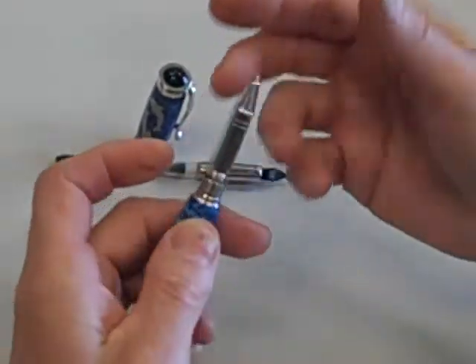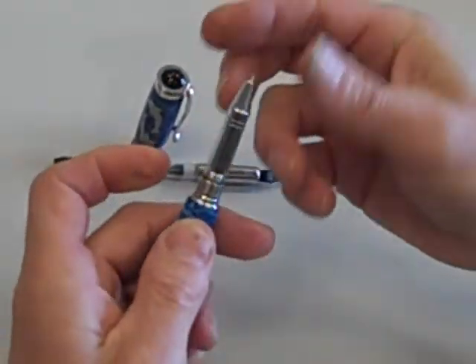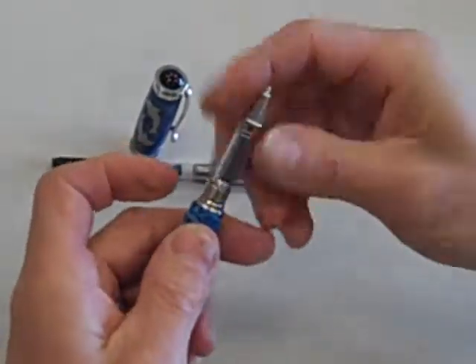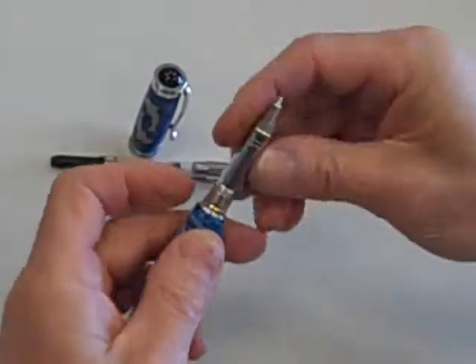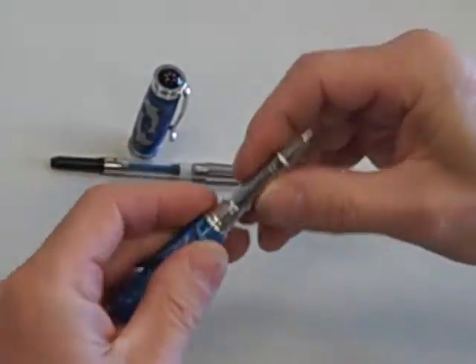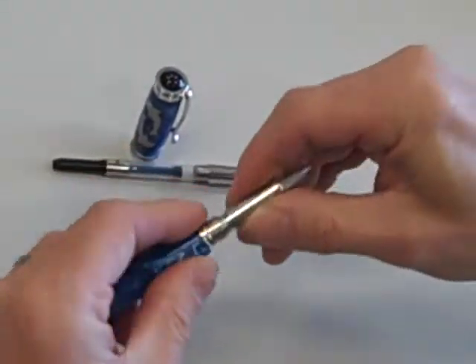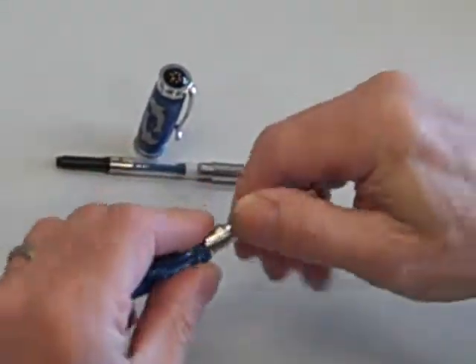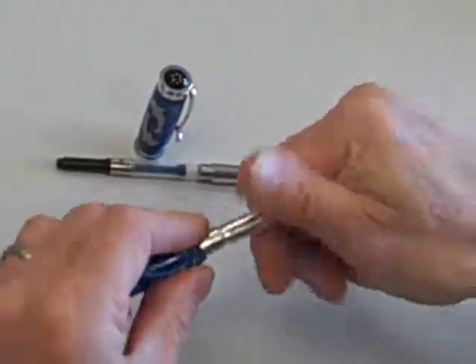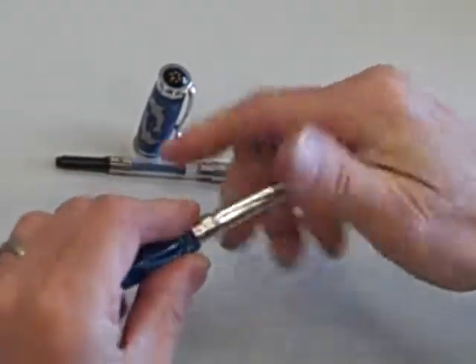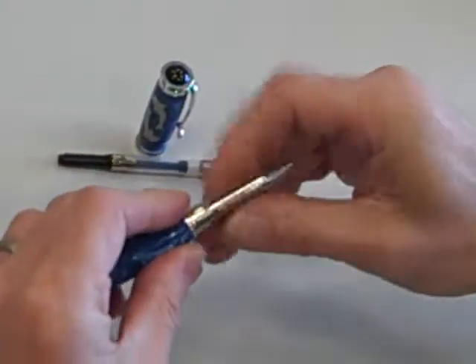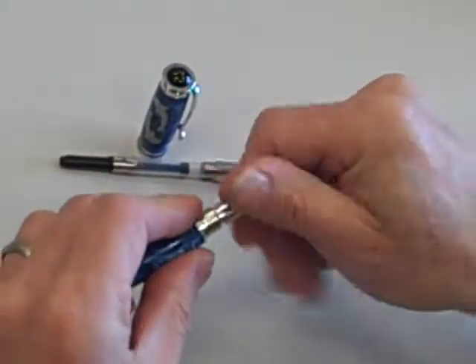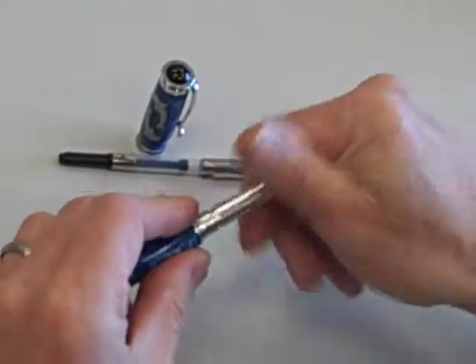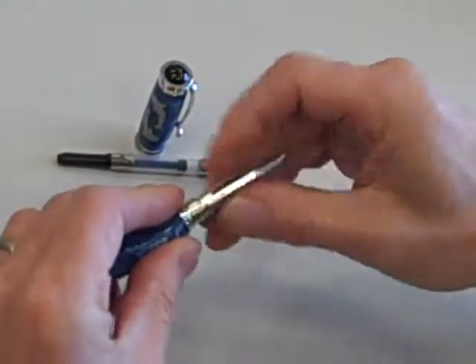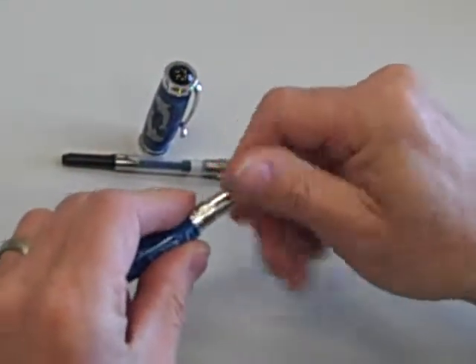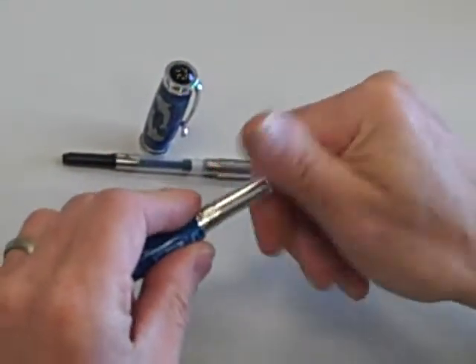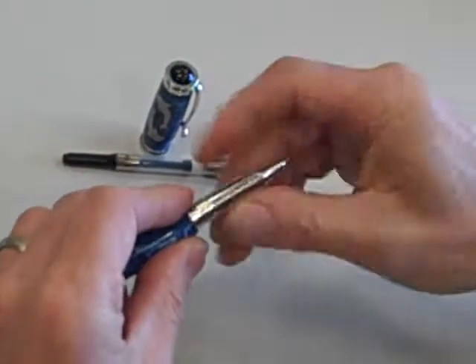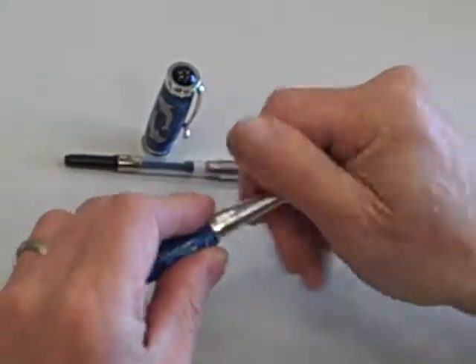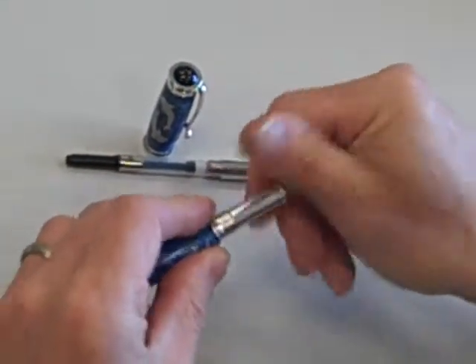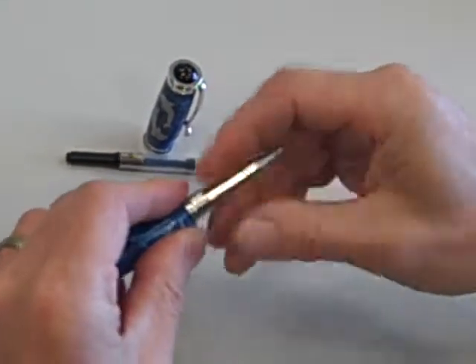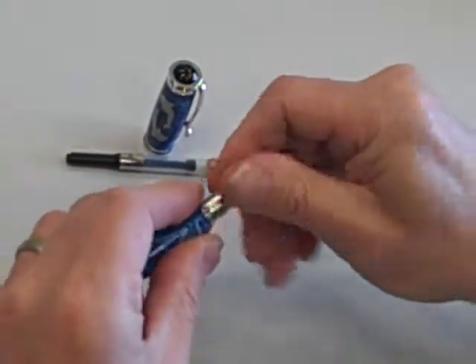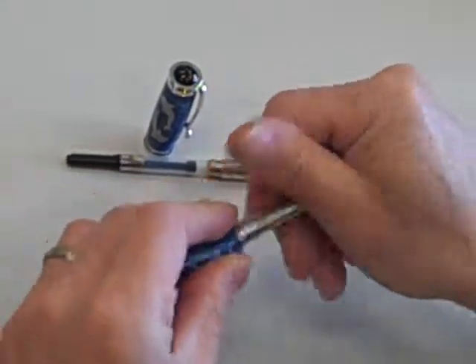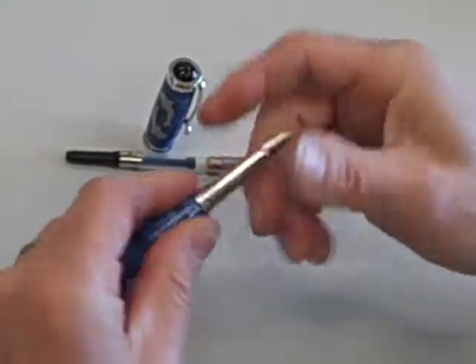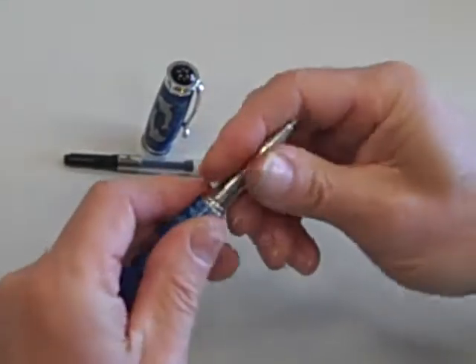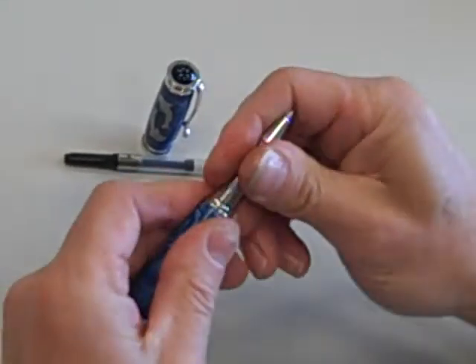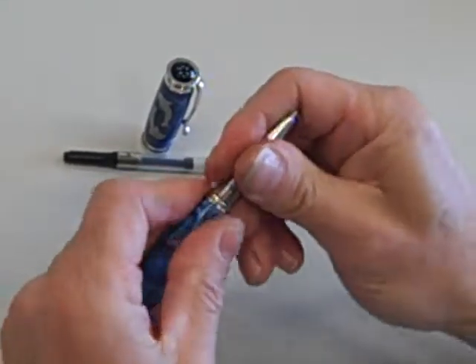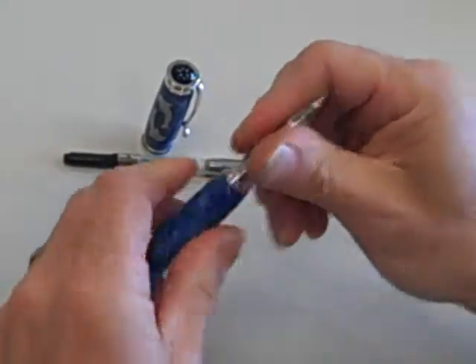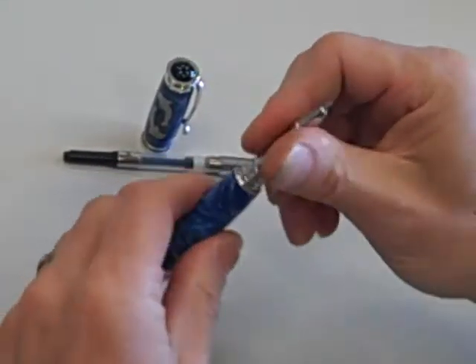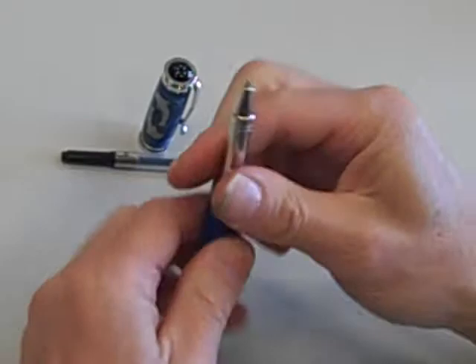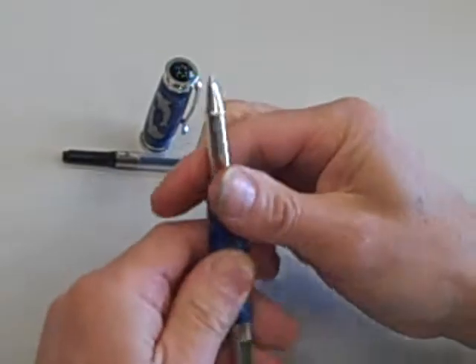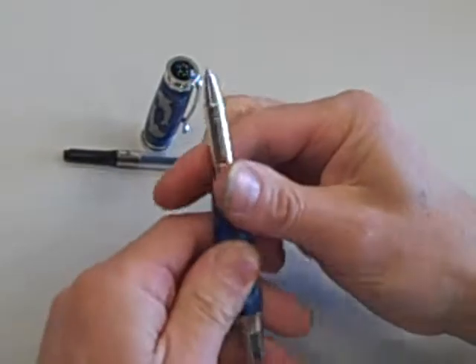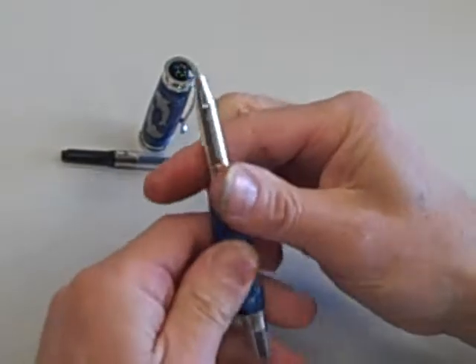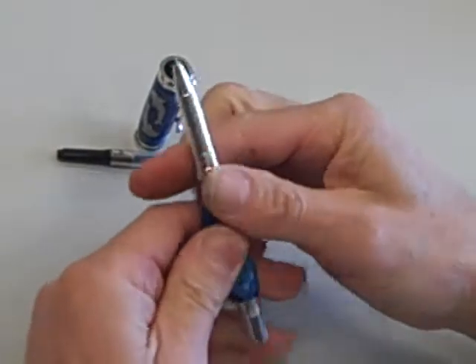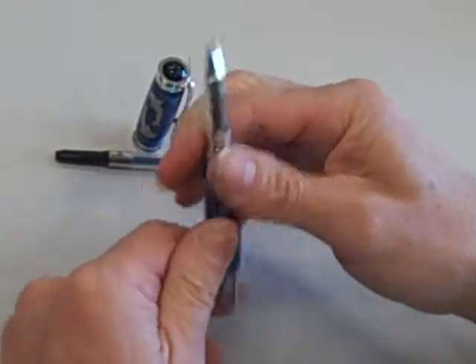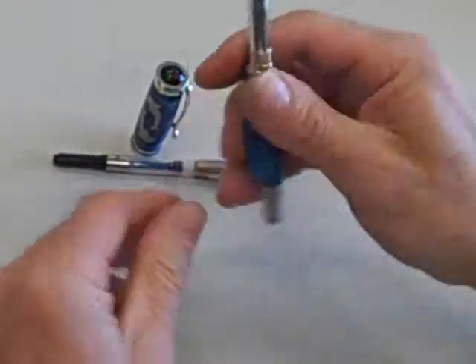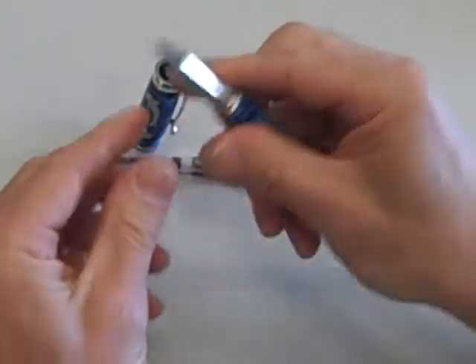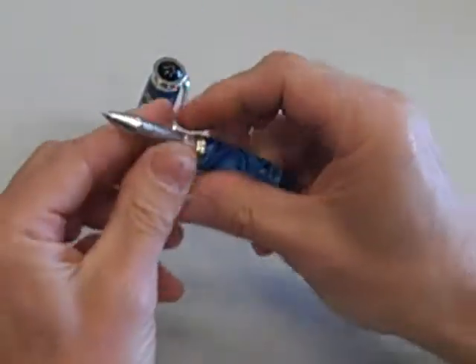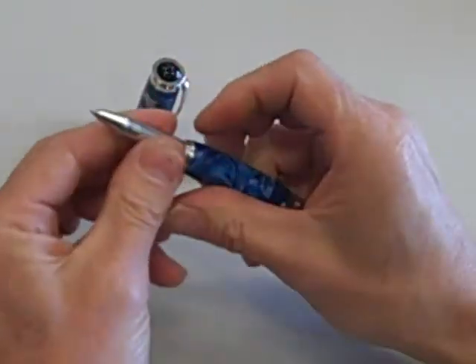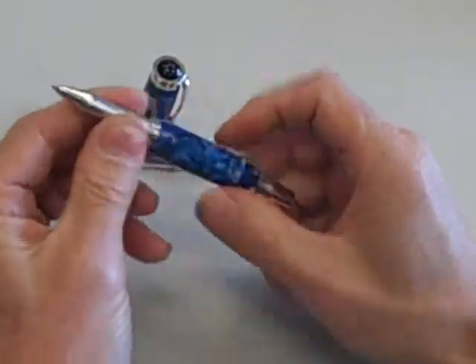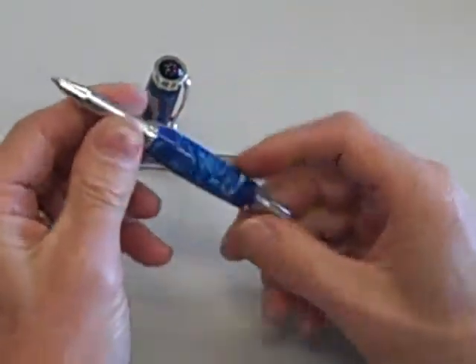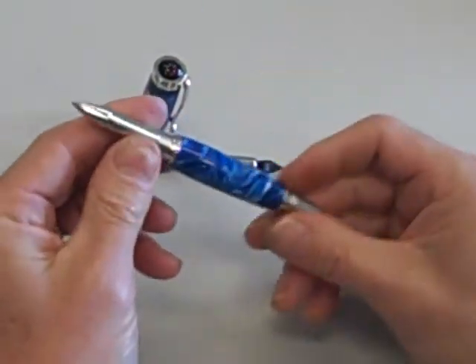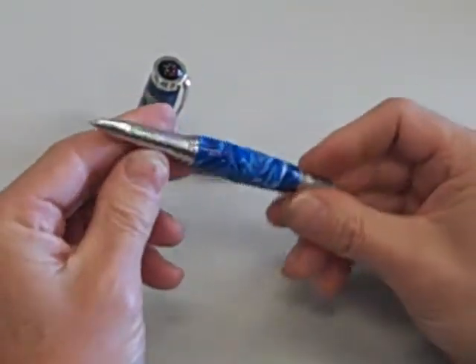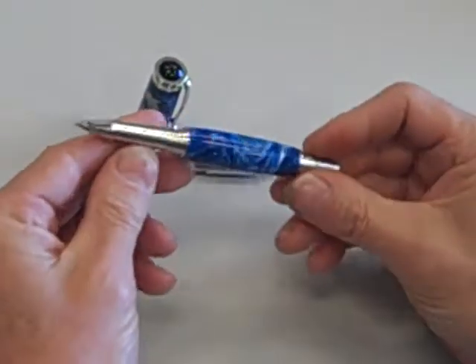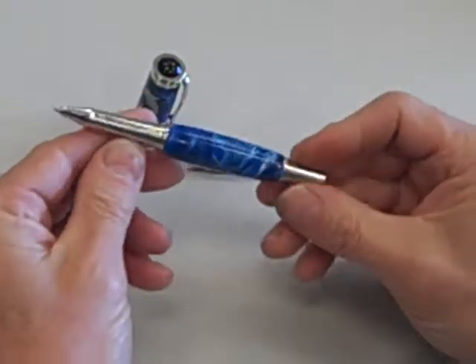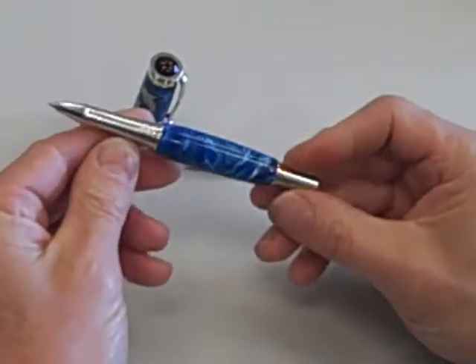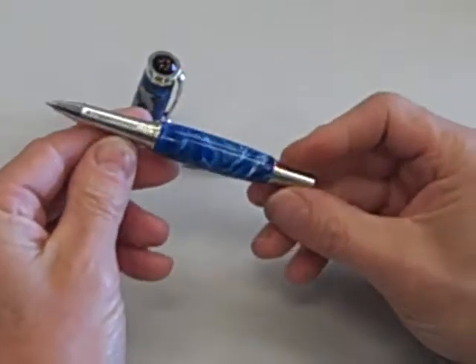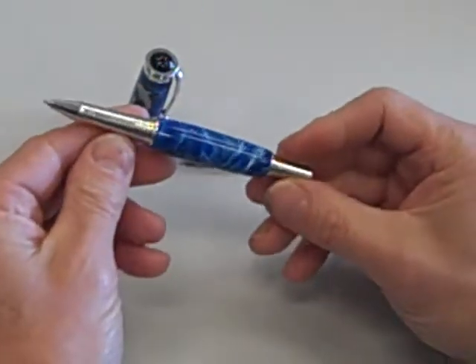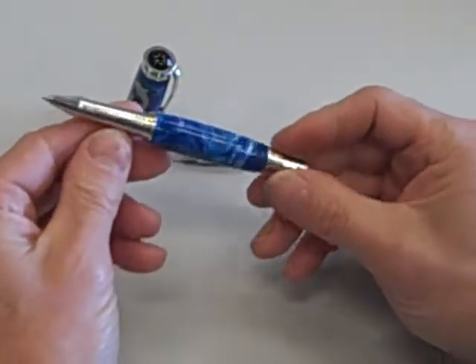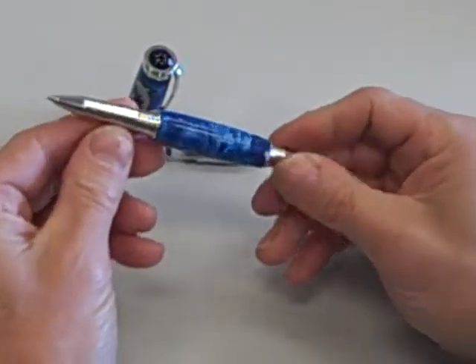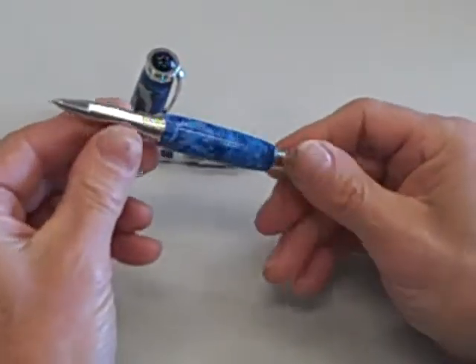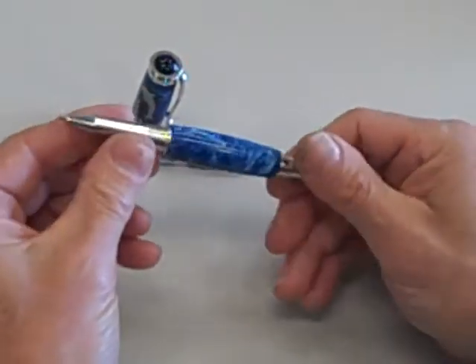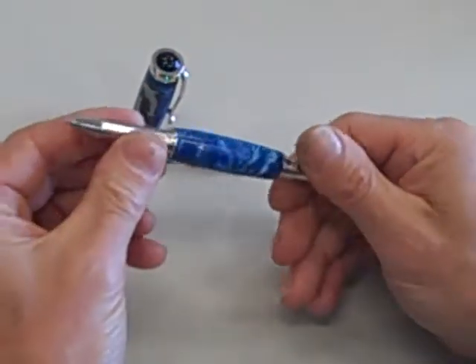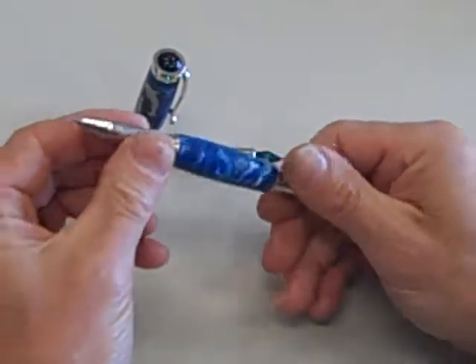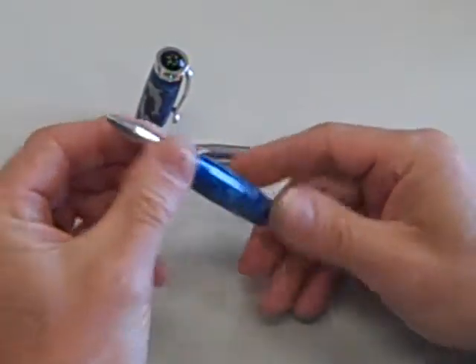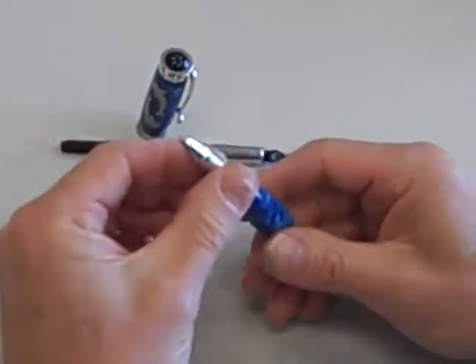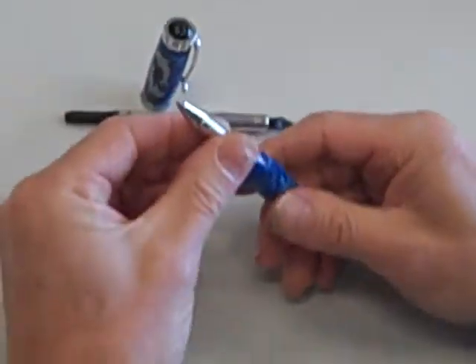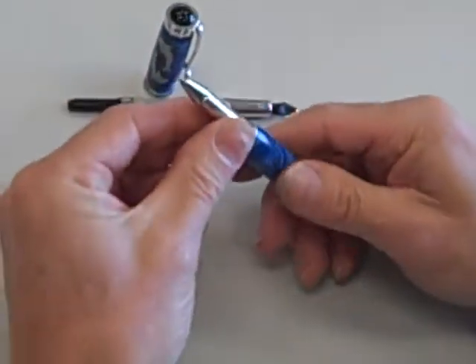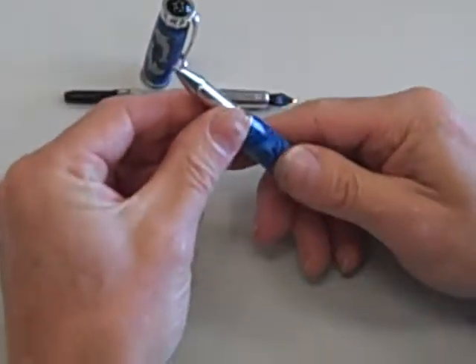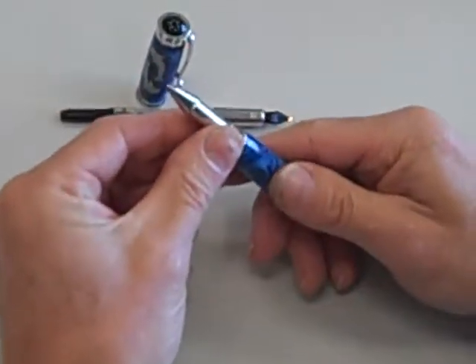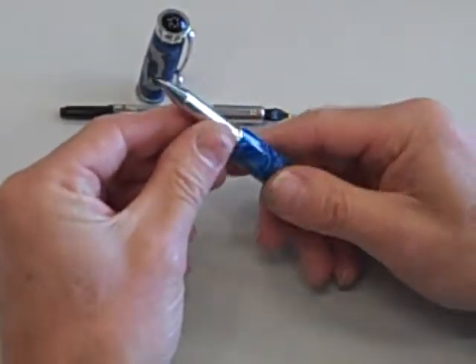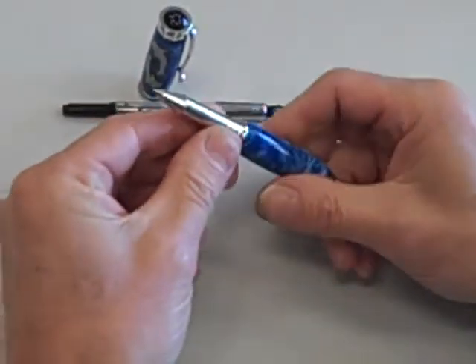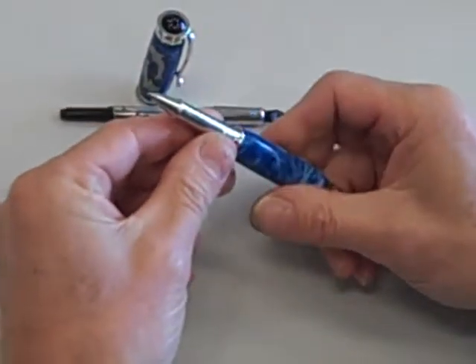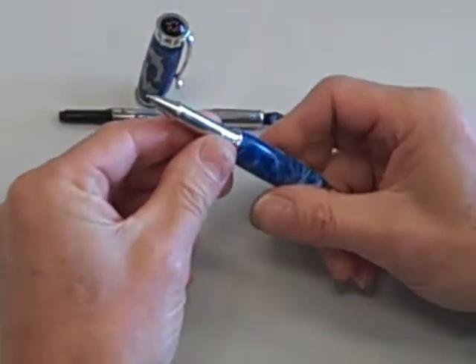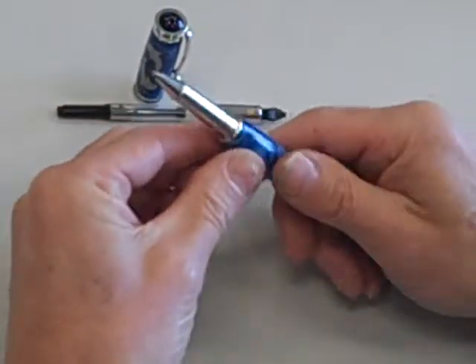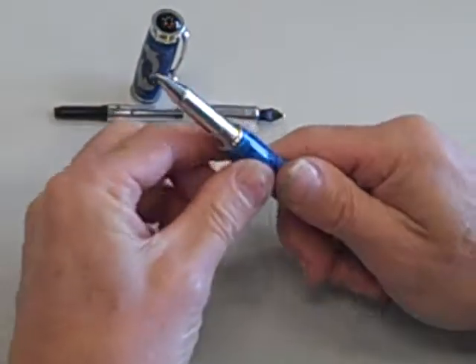You take the pen nib, screw it on, and now you can write with a roller ball.